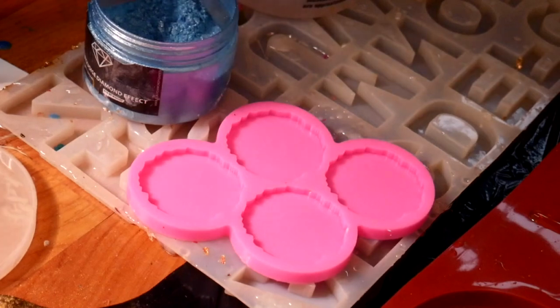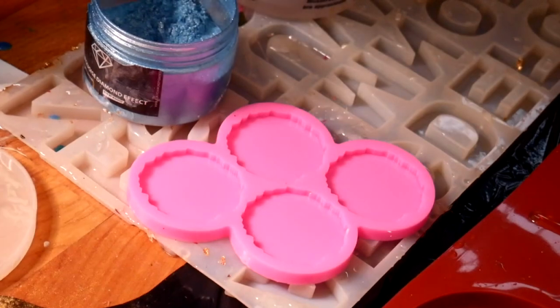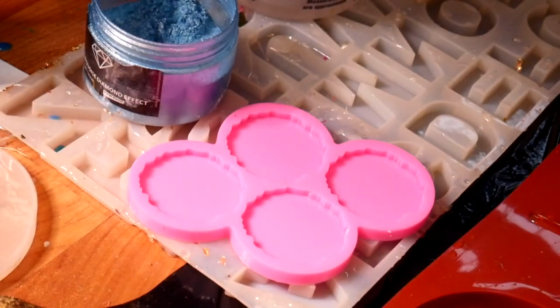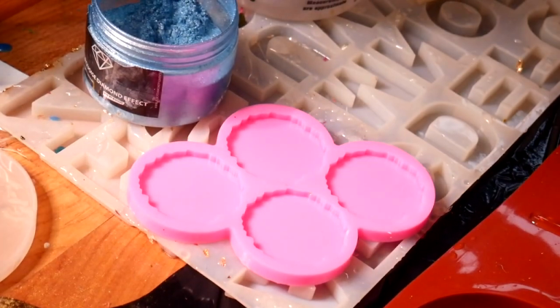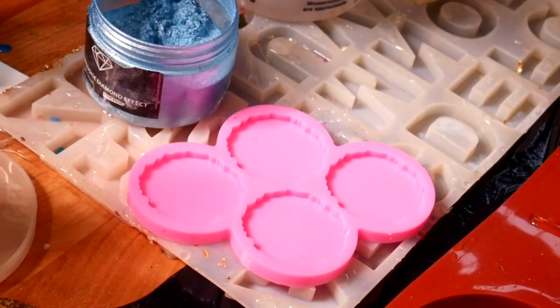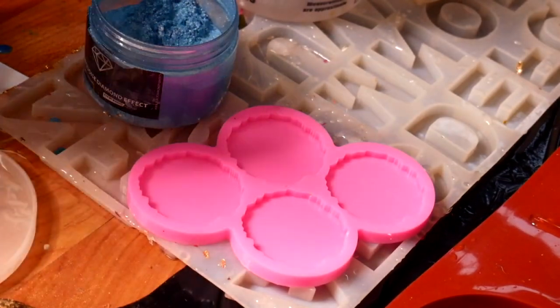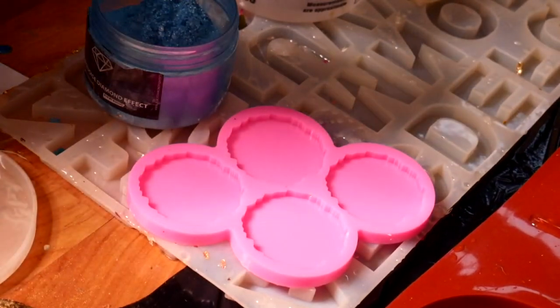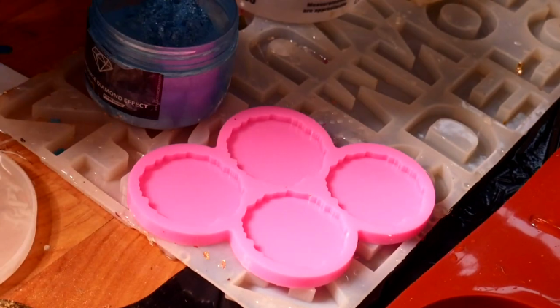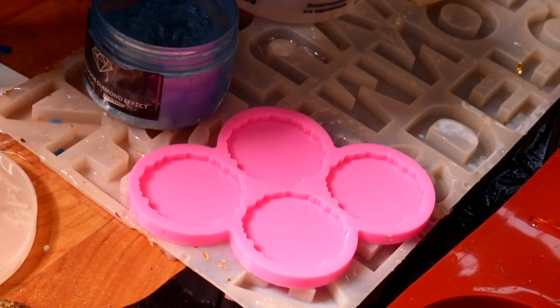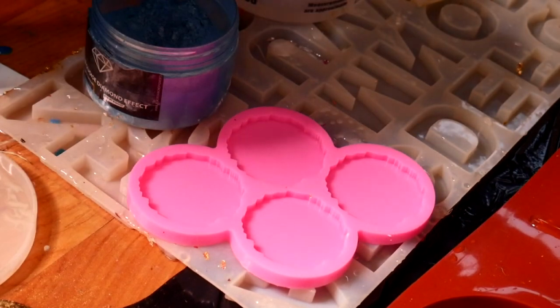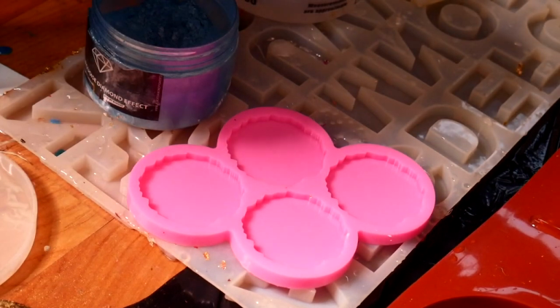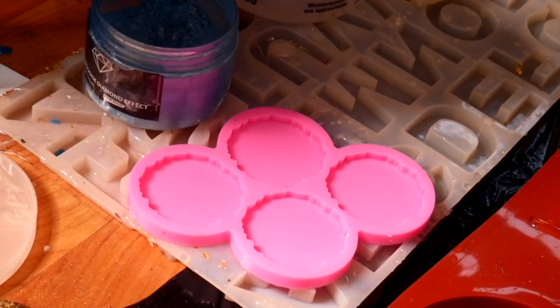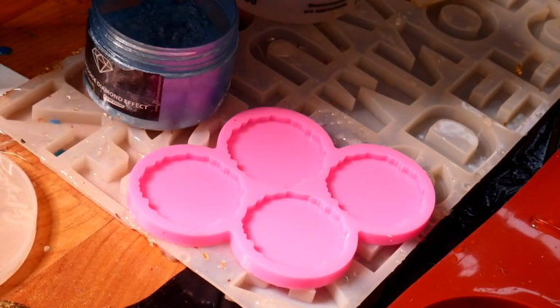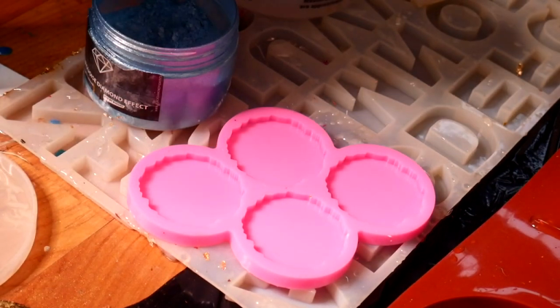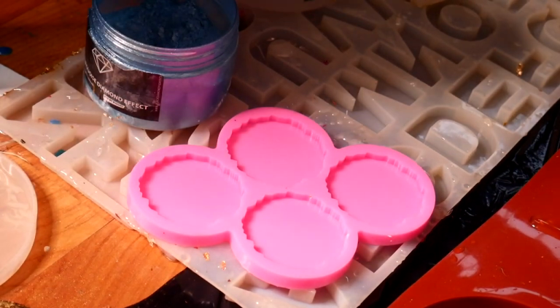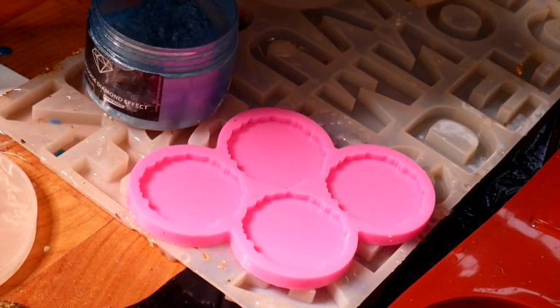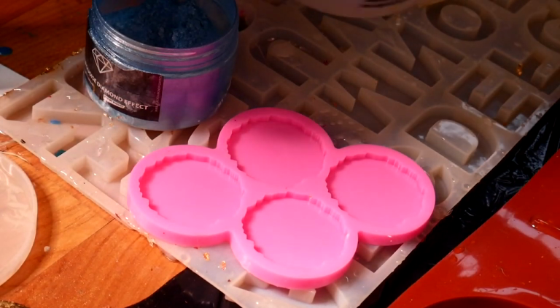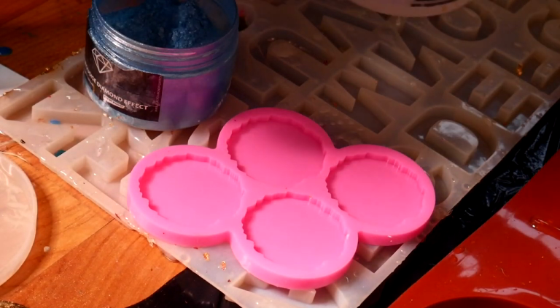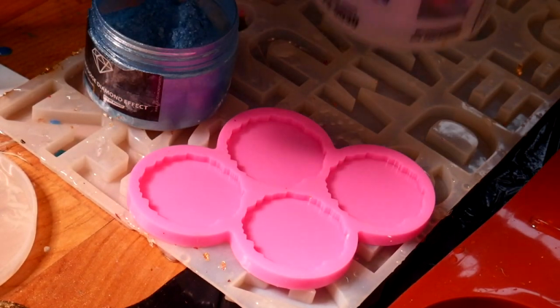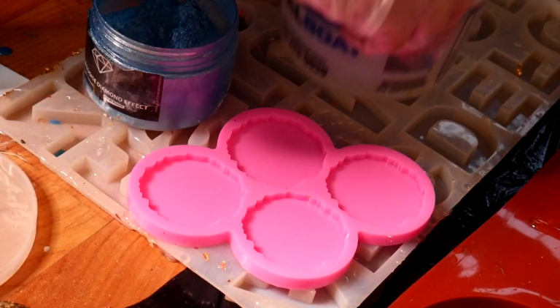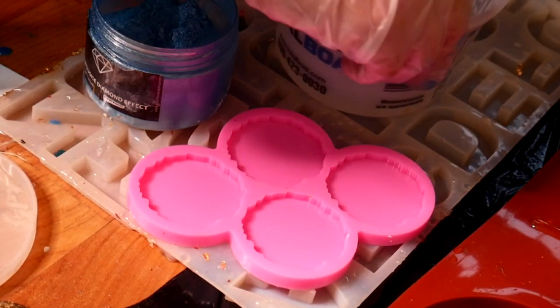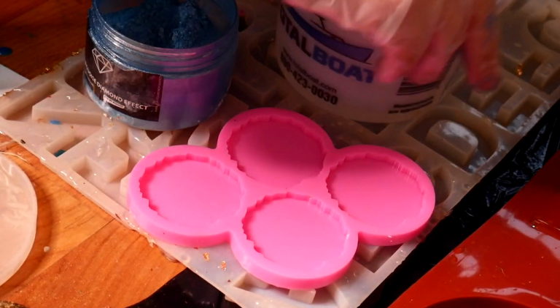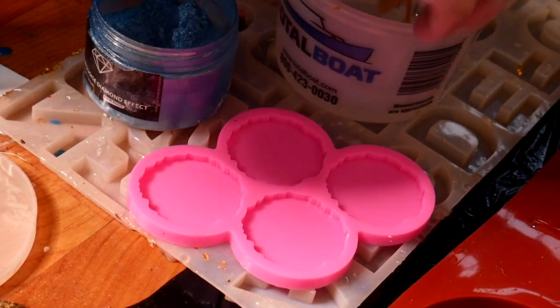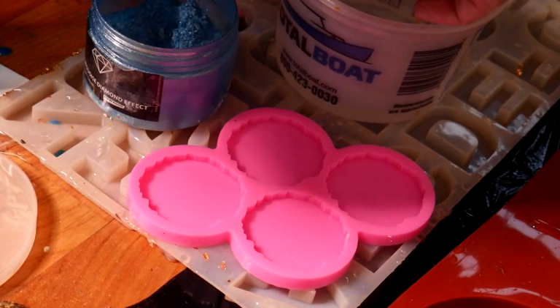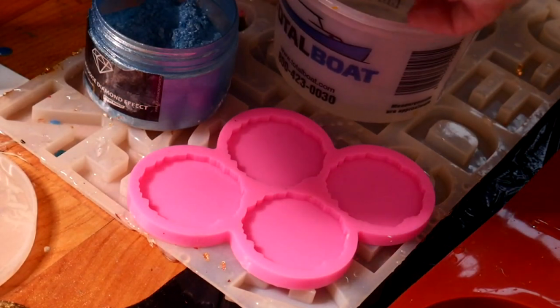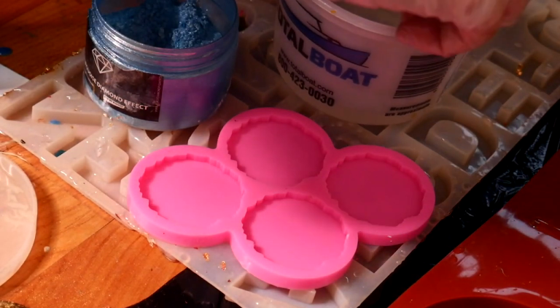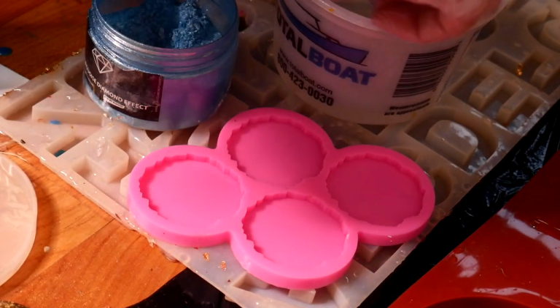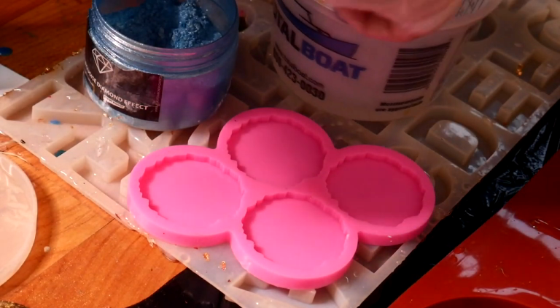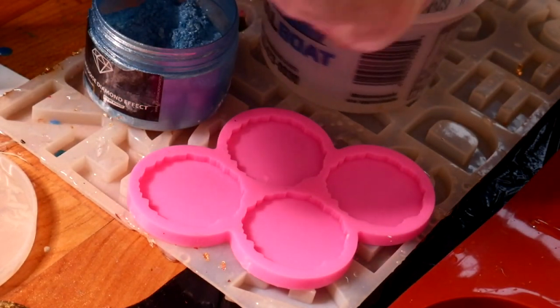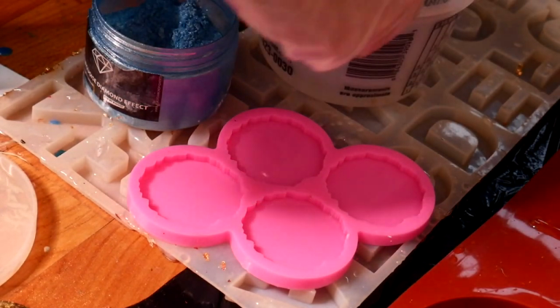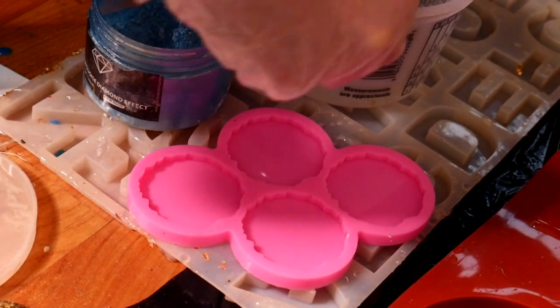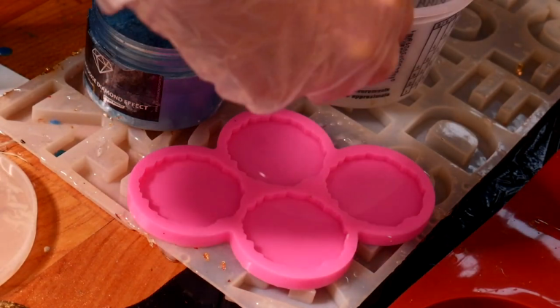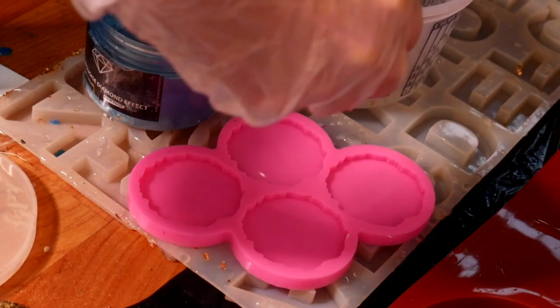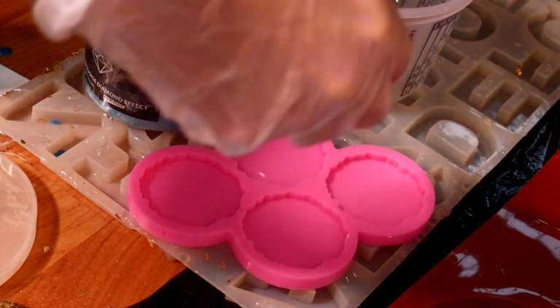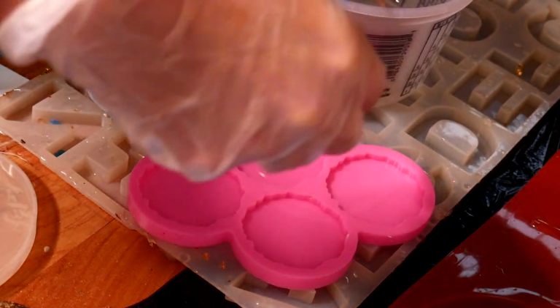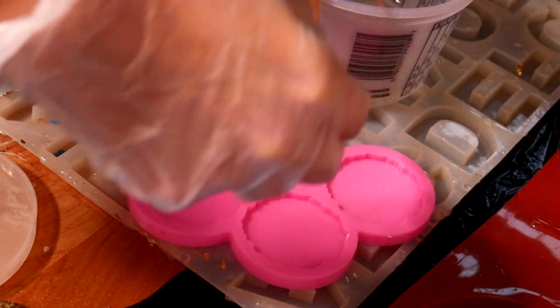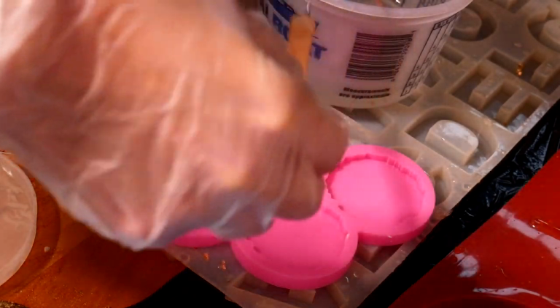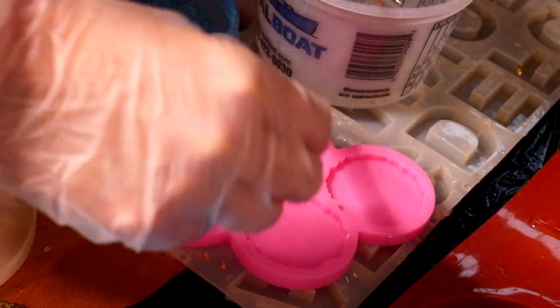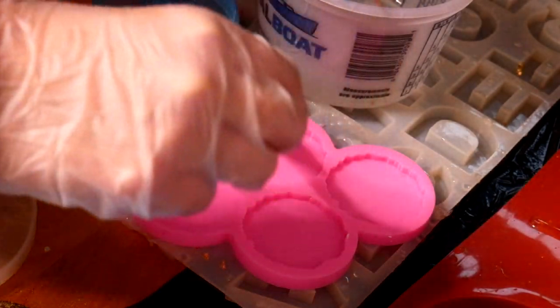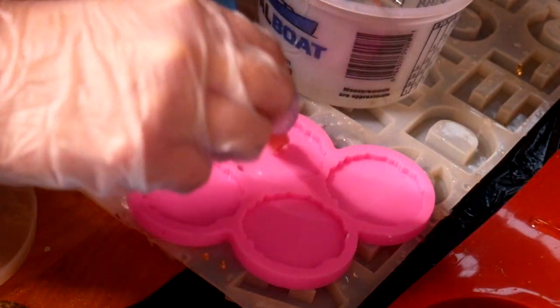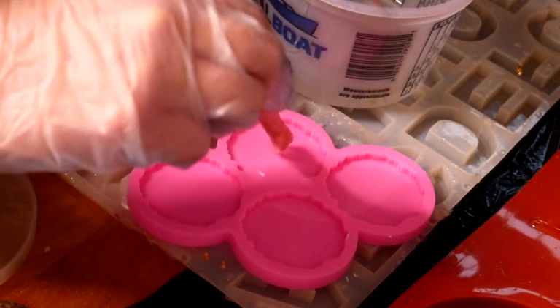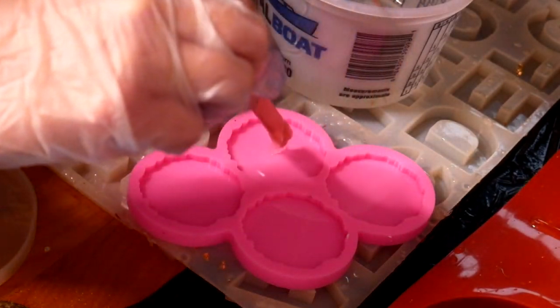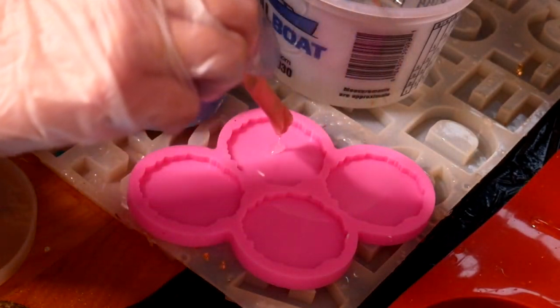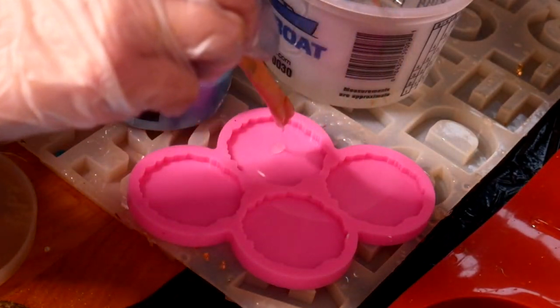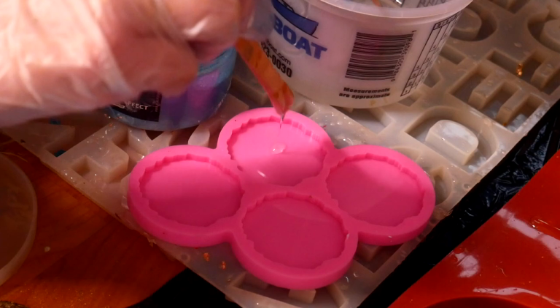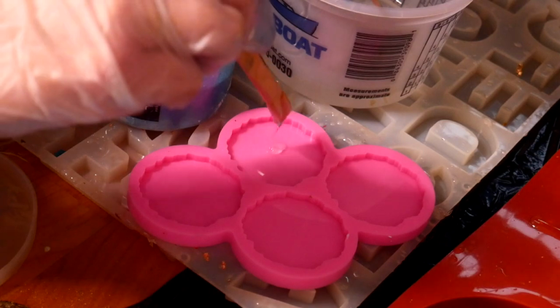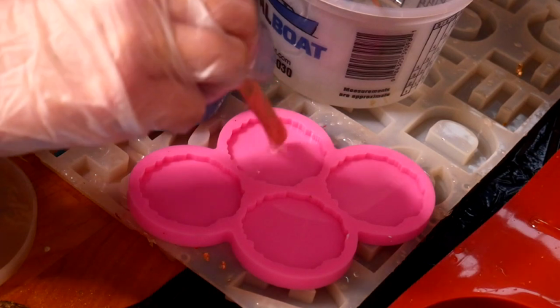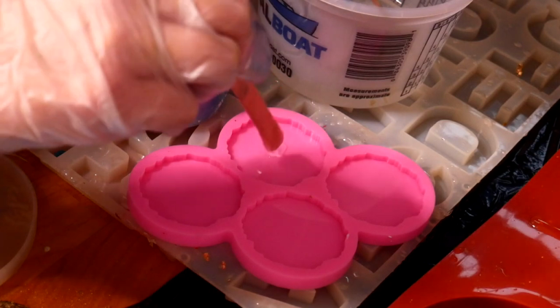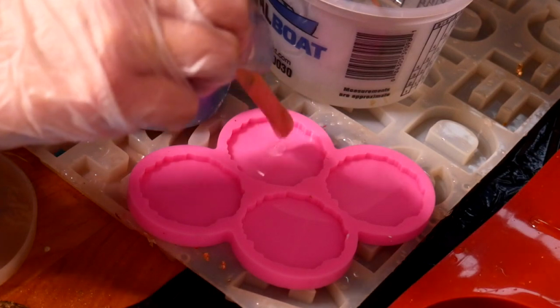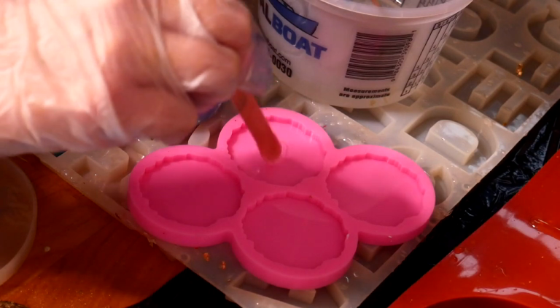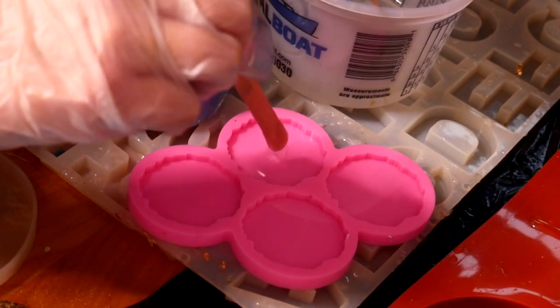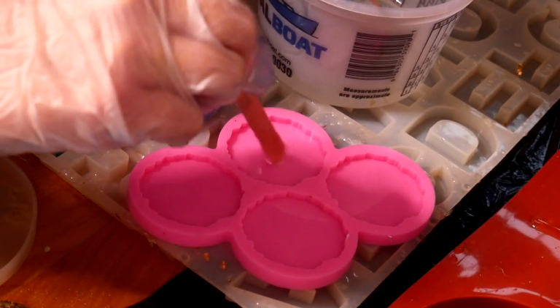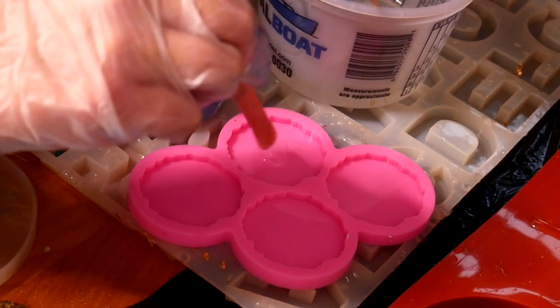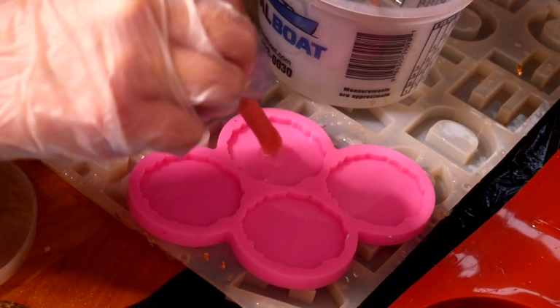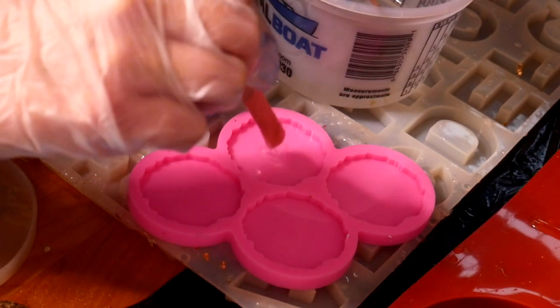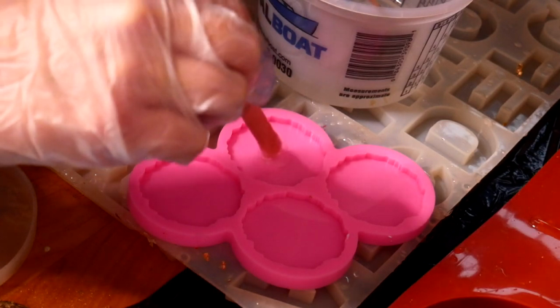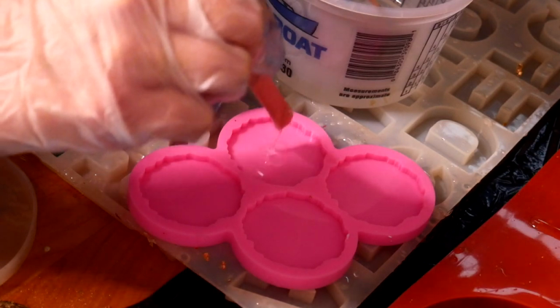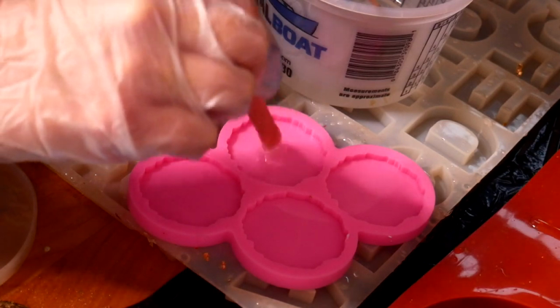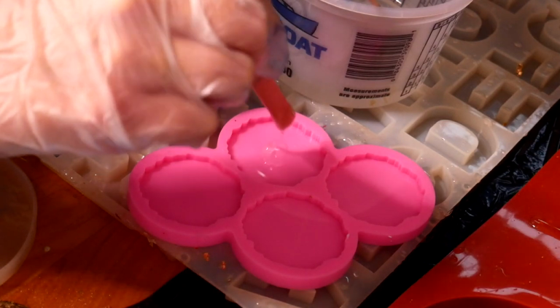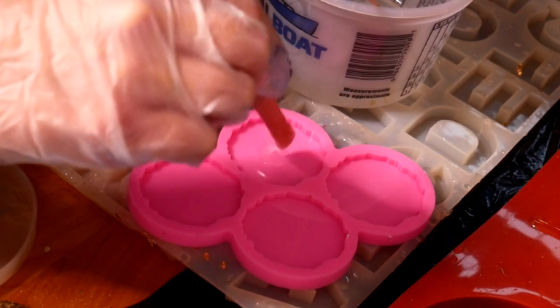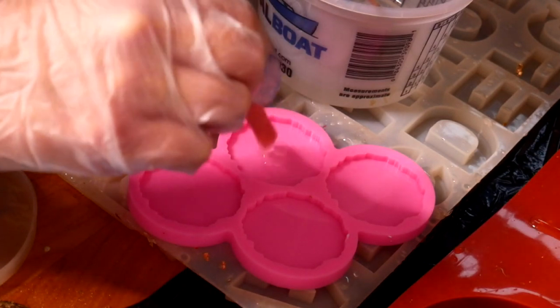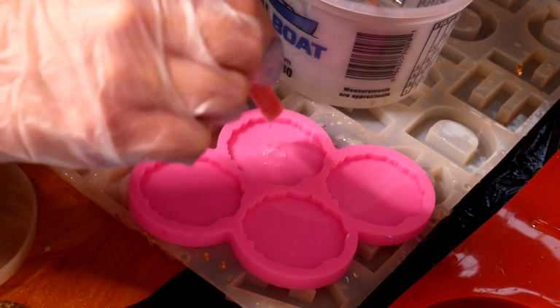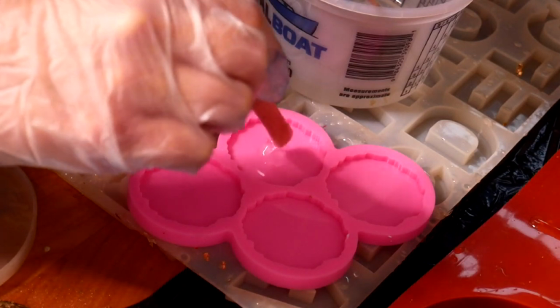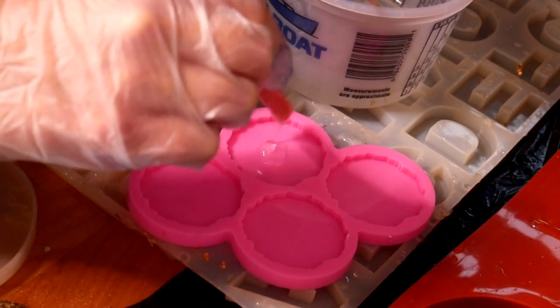Here's how I made these resin popsockets. This was an experiment but it actually worked out, so I'm showing you my process with it.